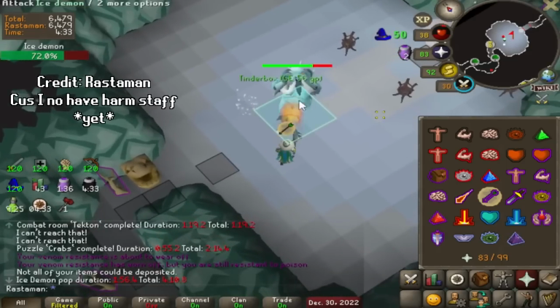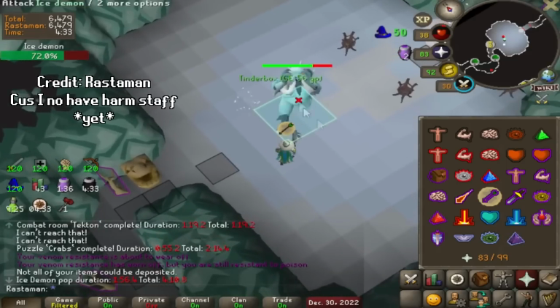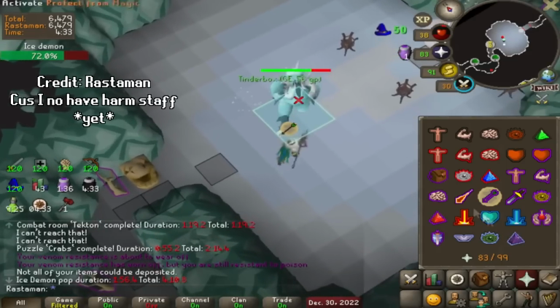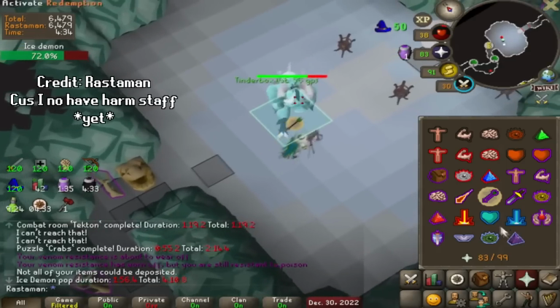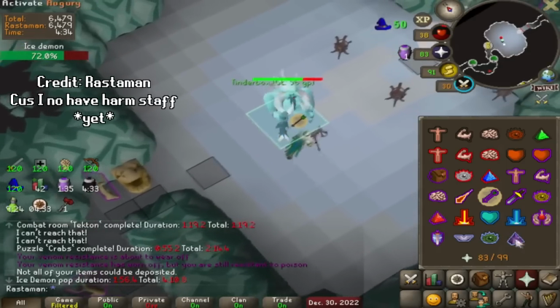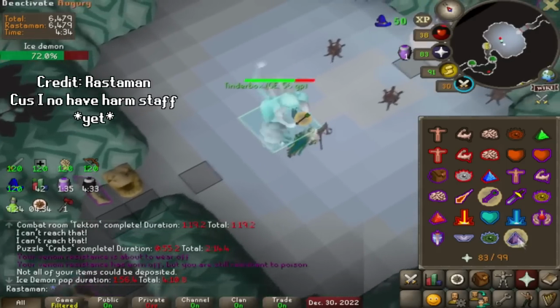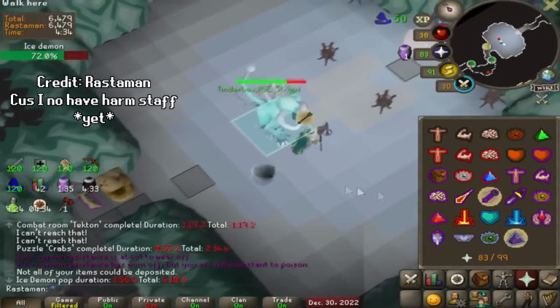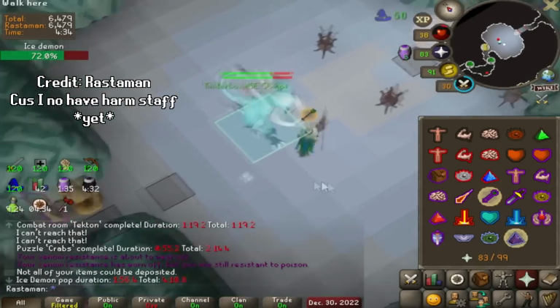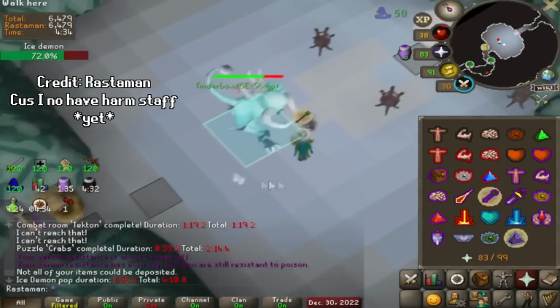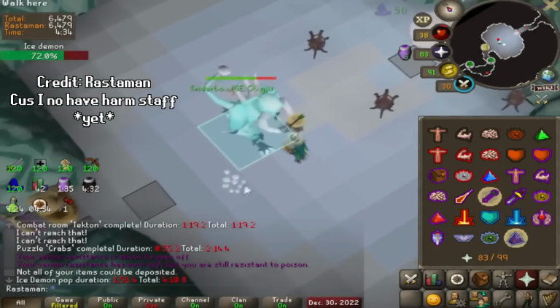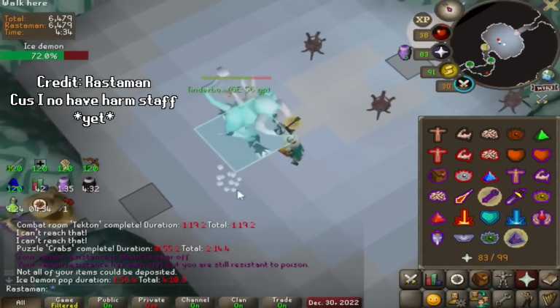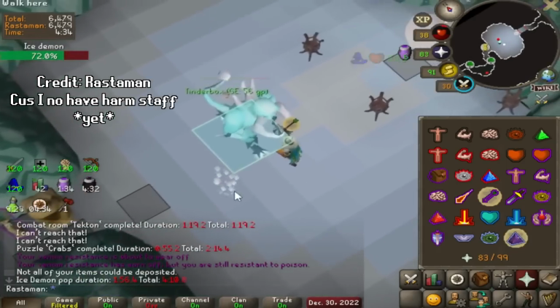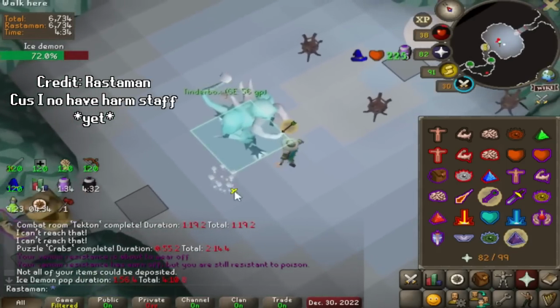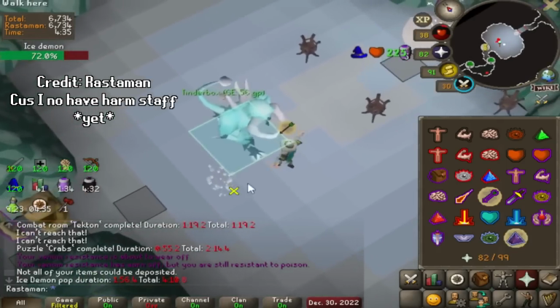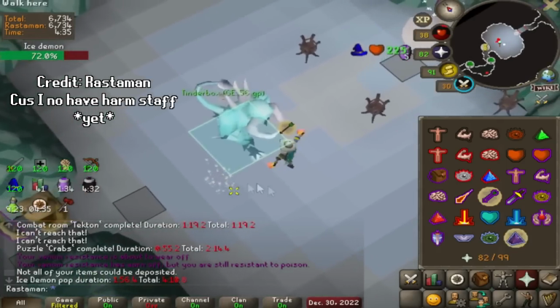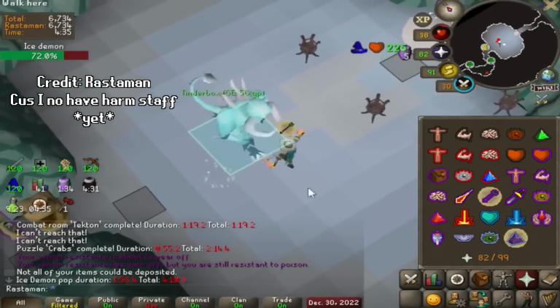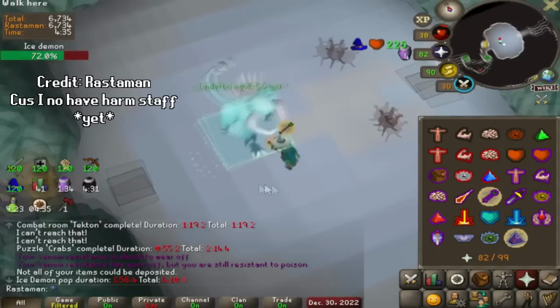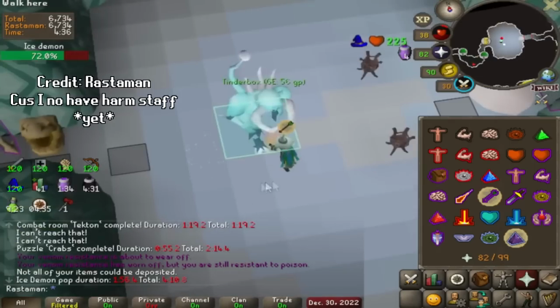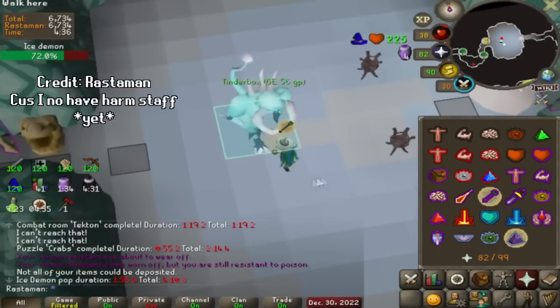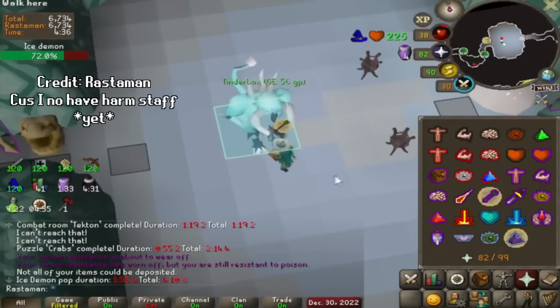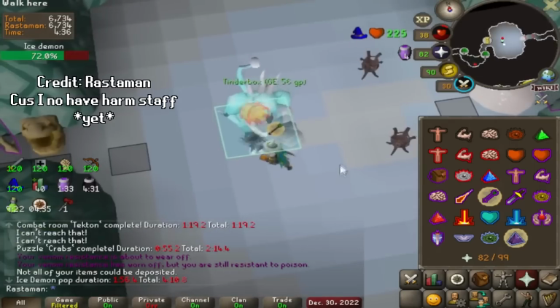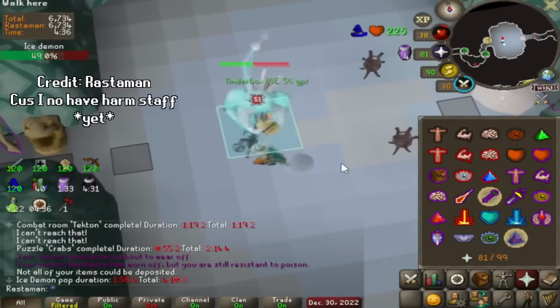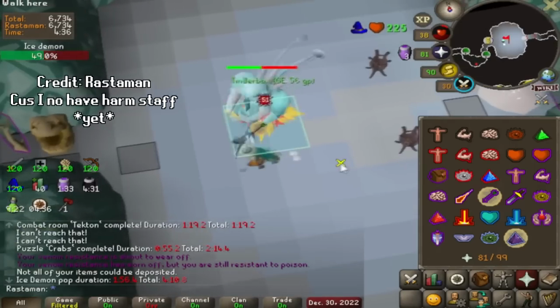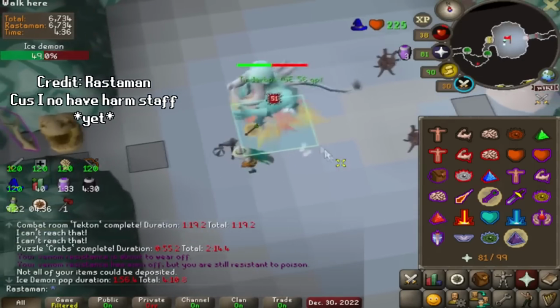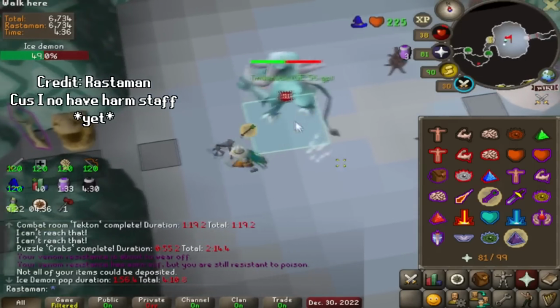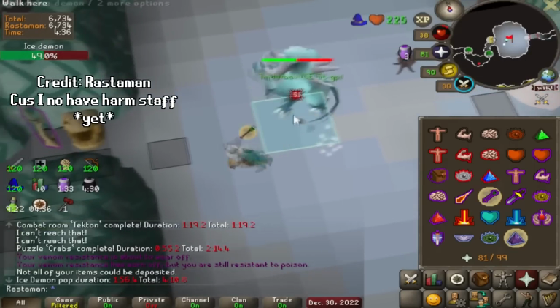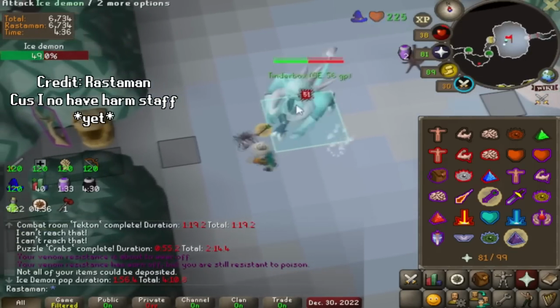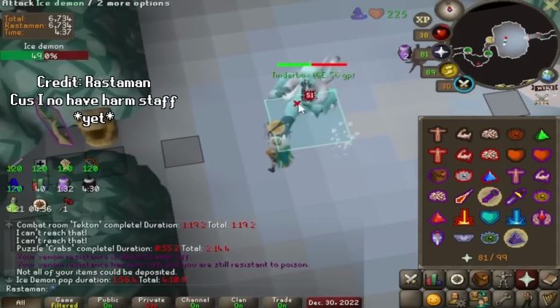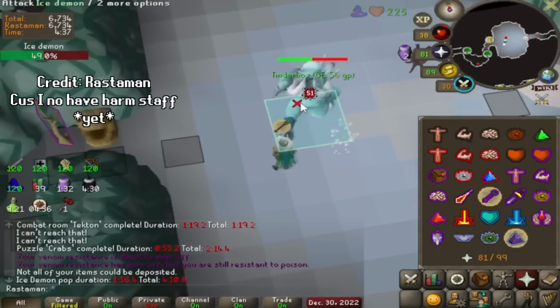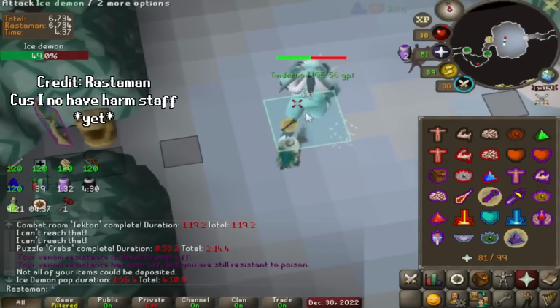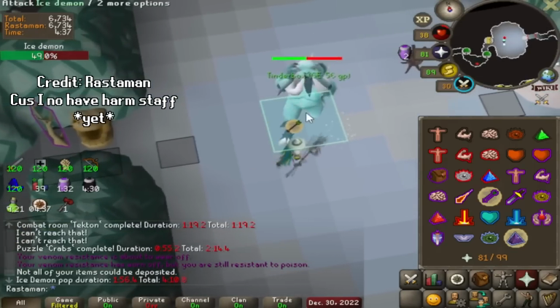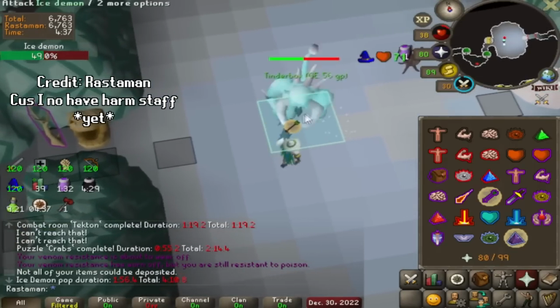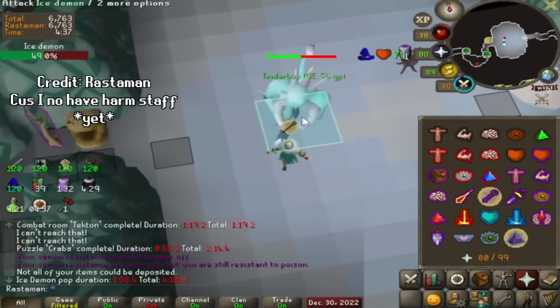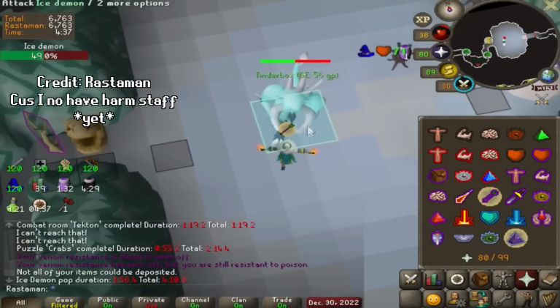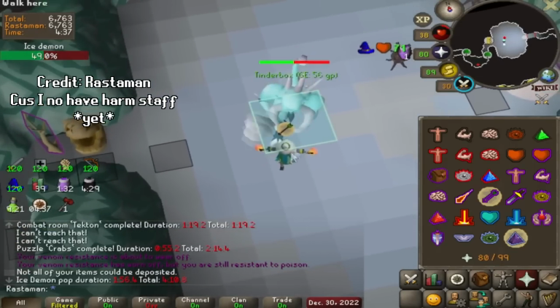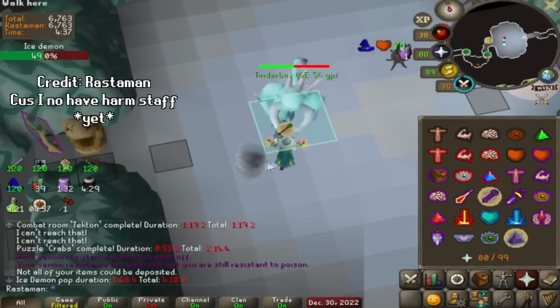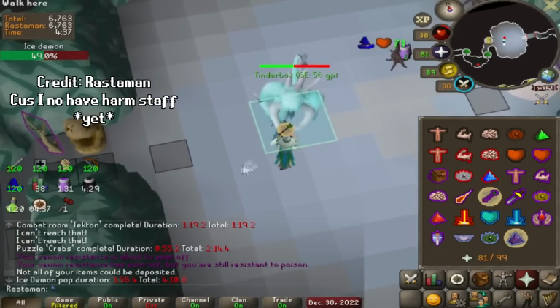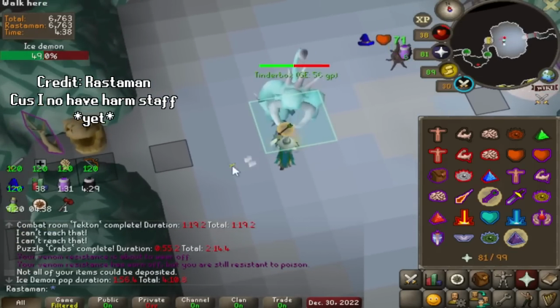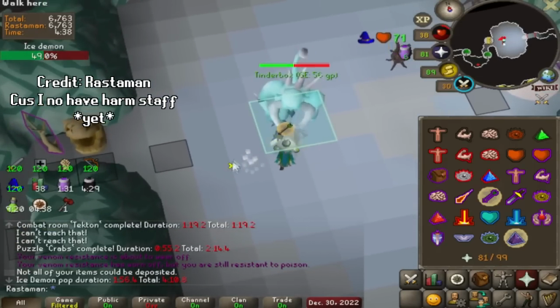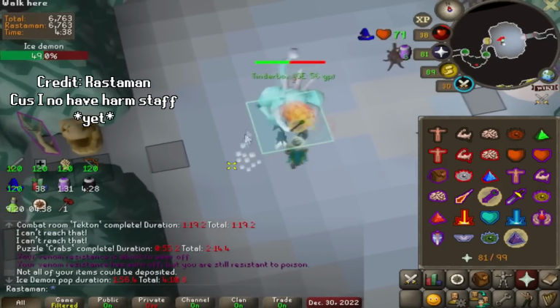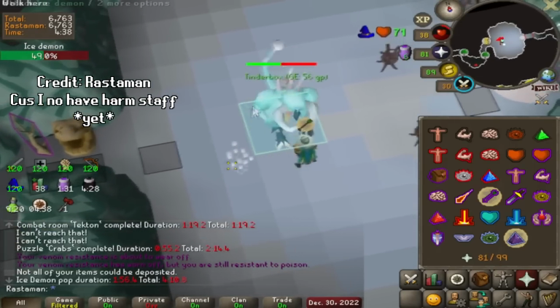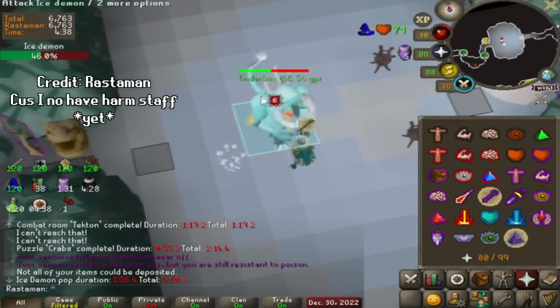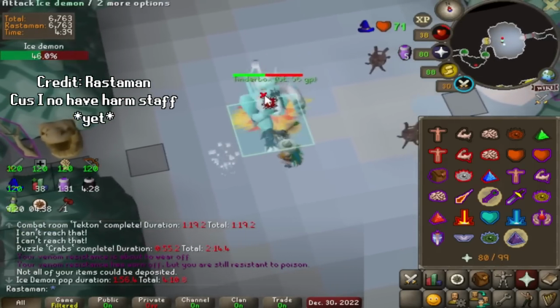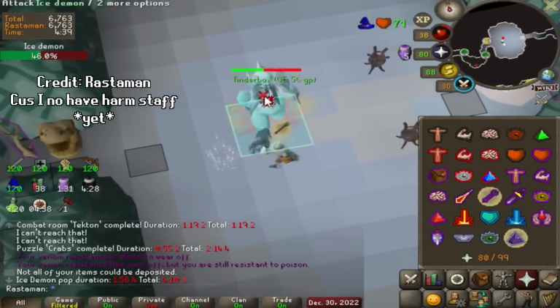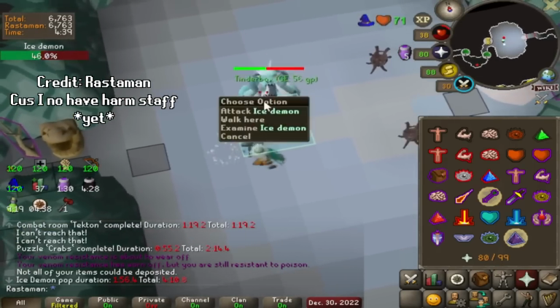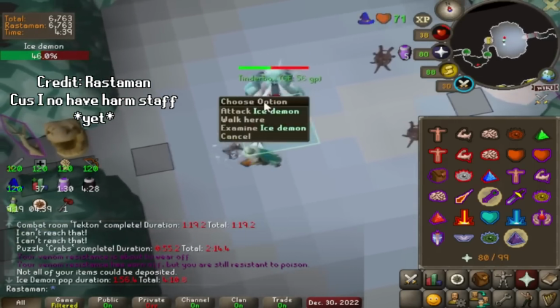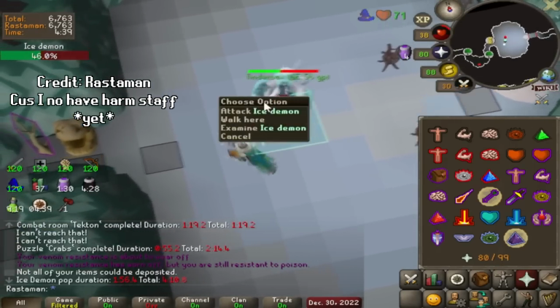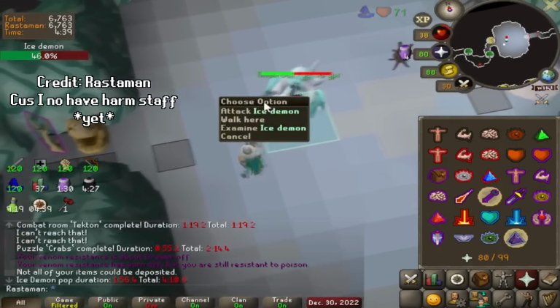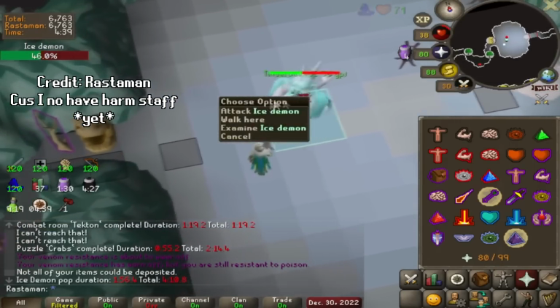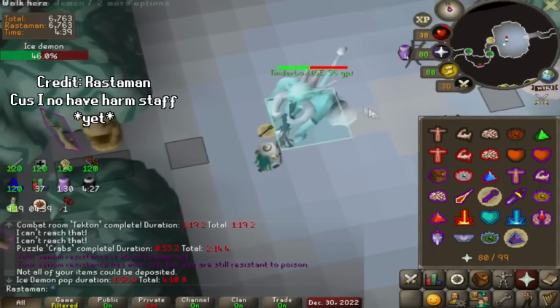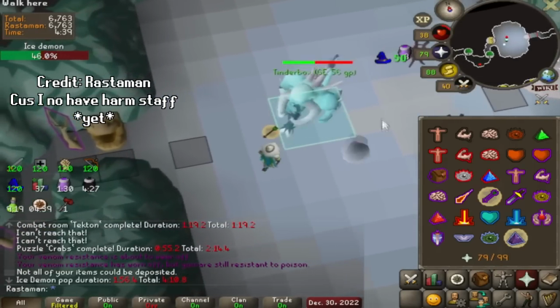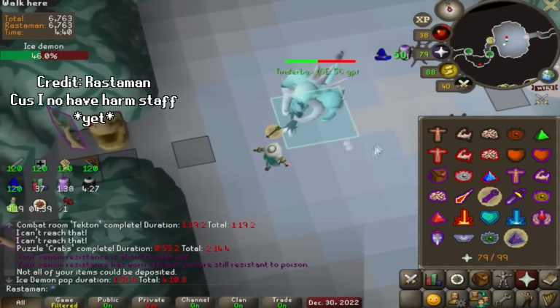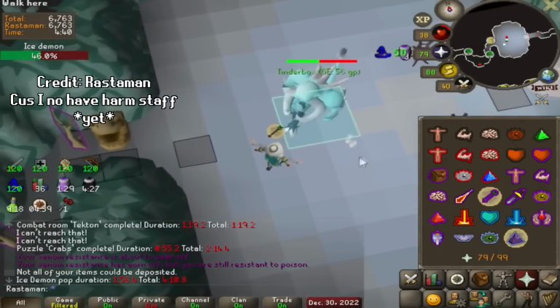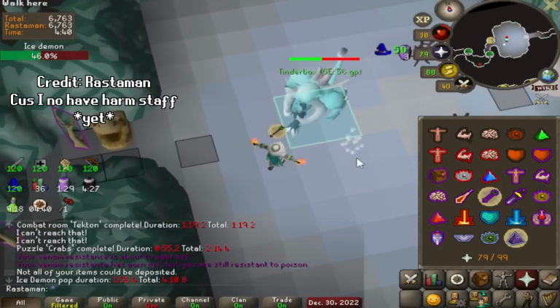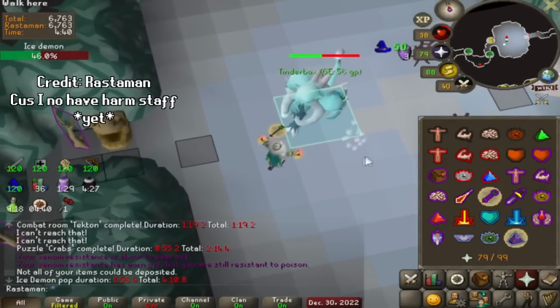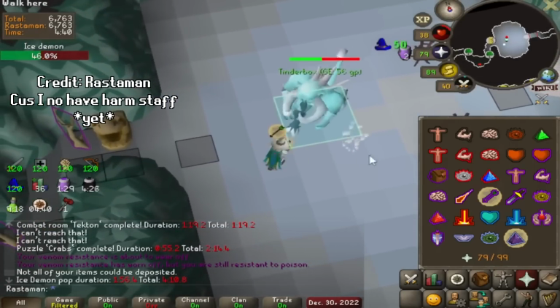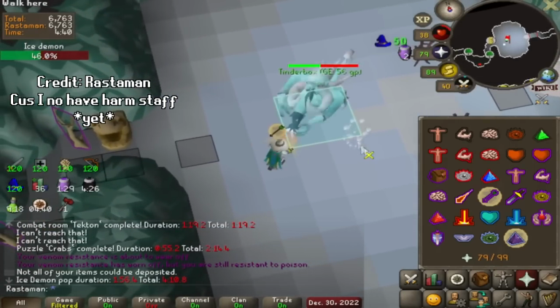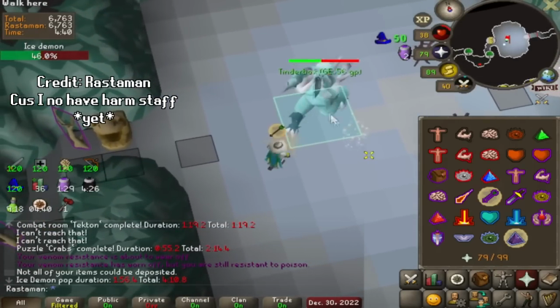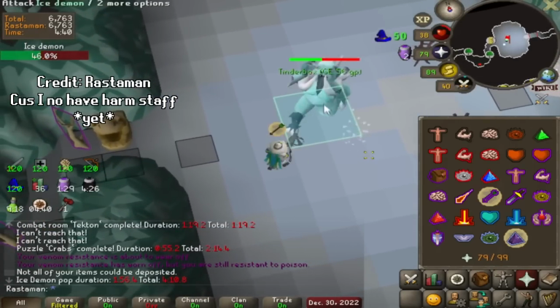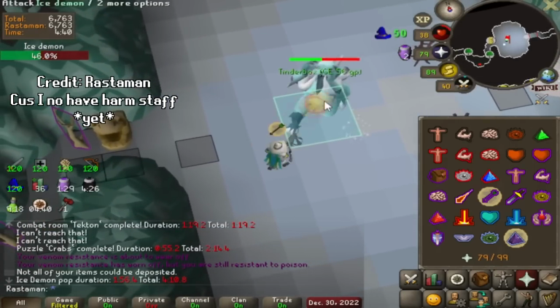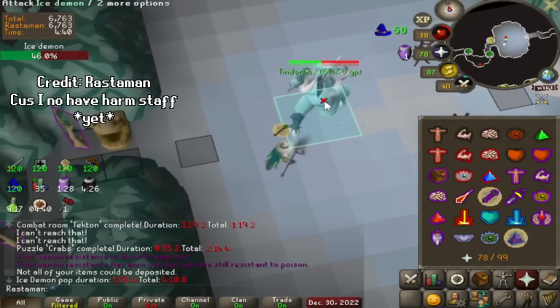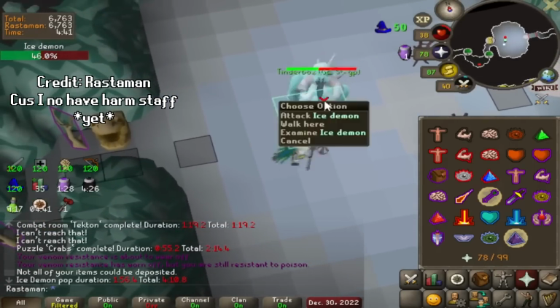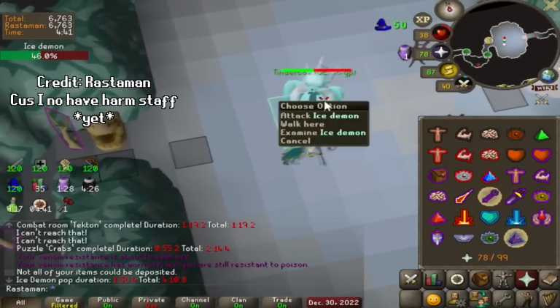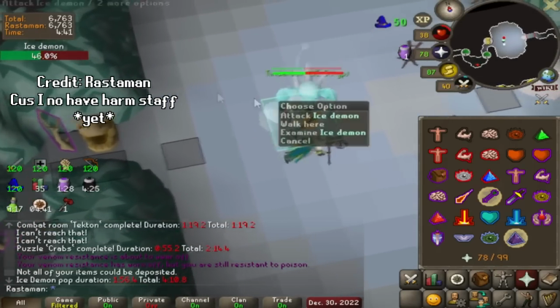However, it is still best in slot at one place in PVM, which is the Ice Demon boss in Chambers, because fire spells do bonus damage to that boss.